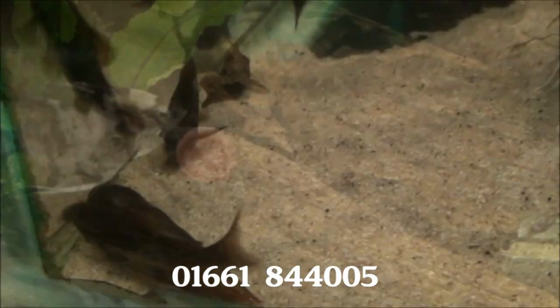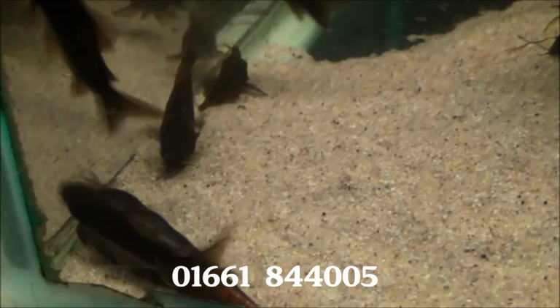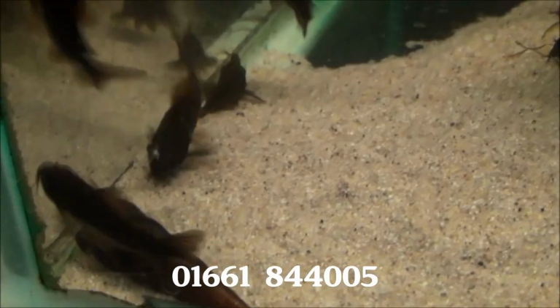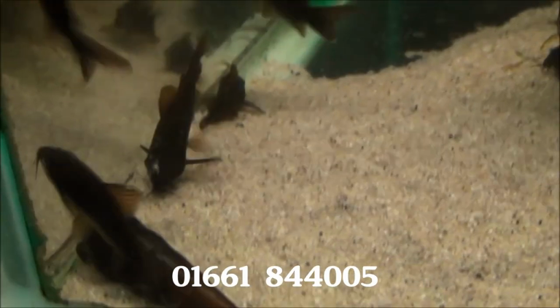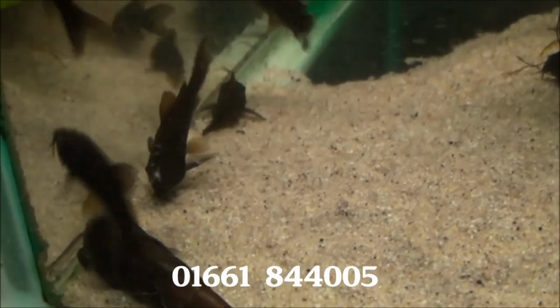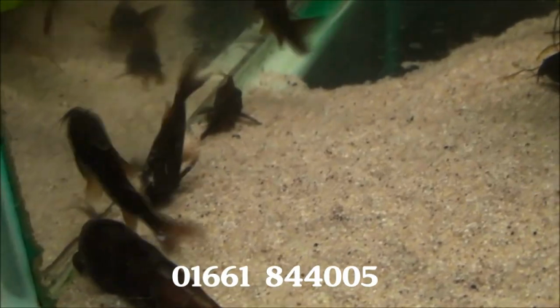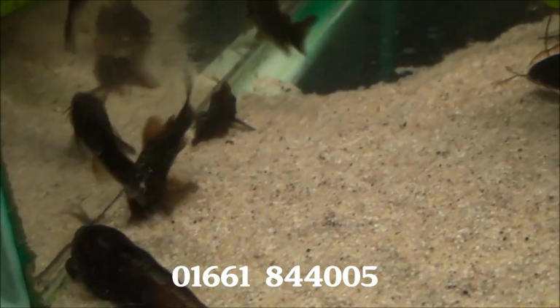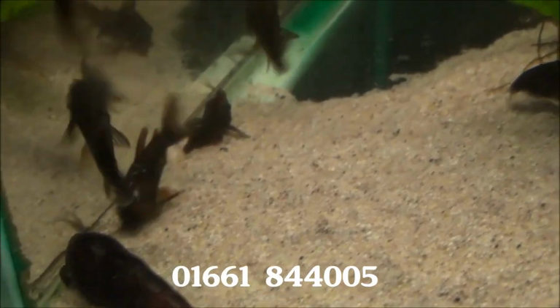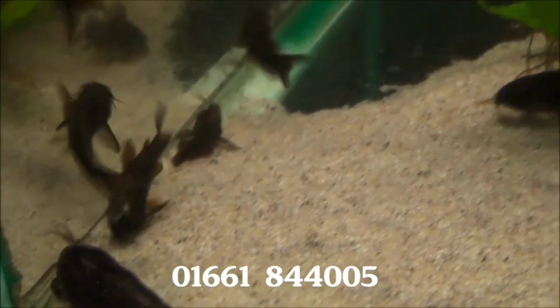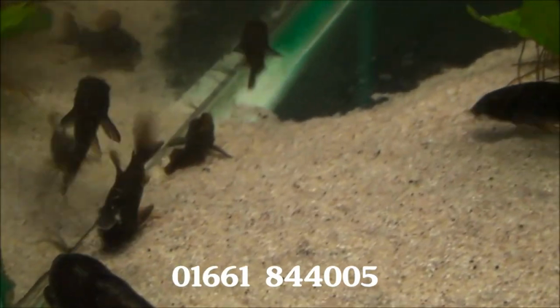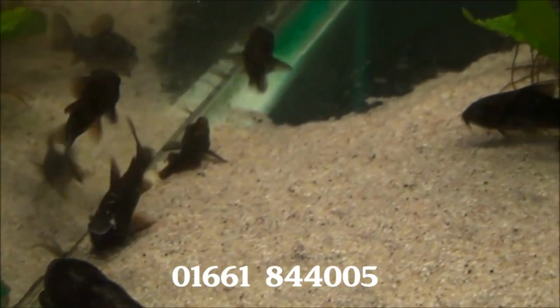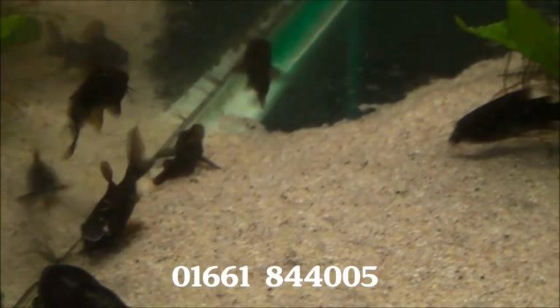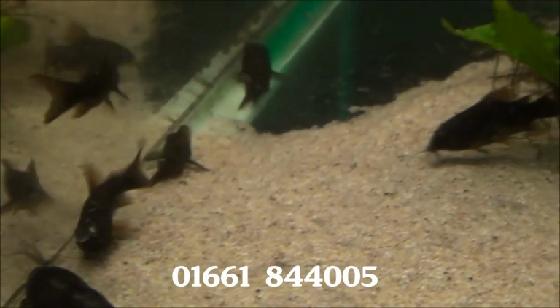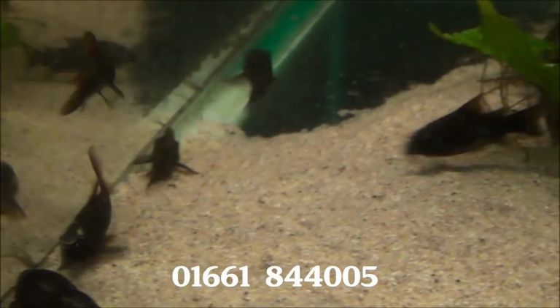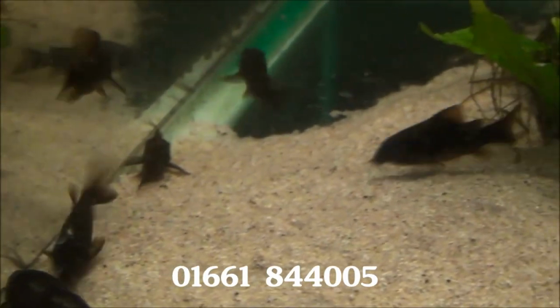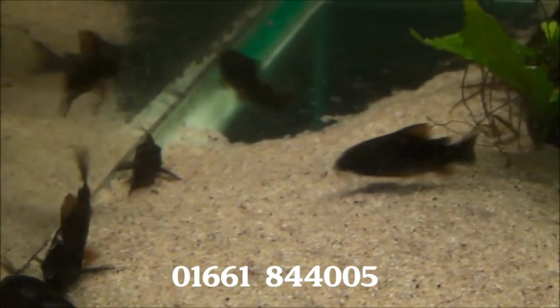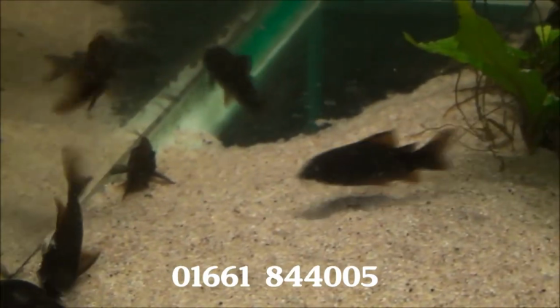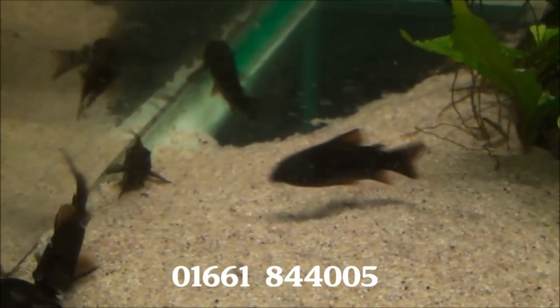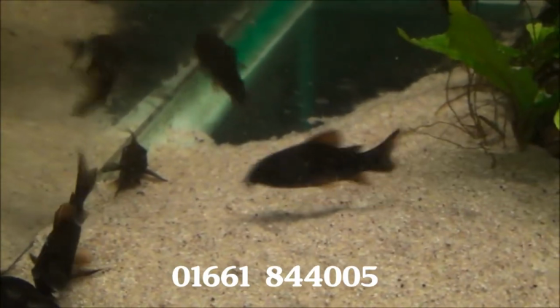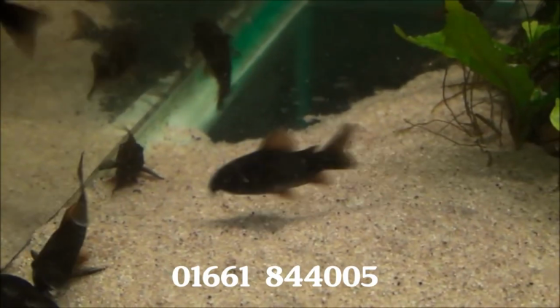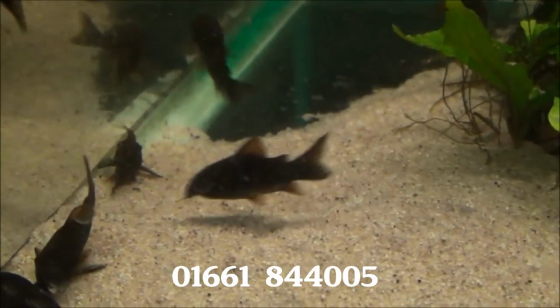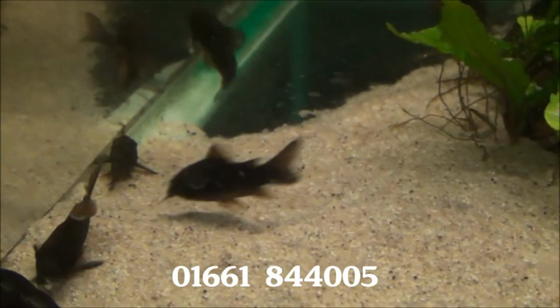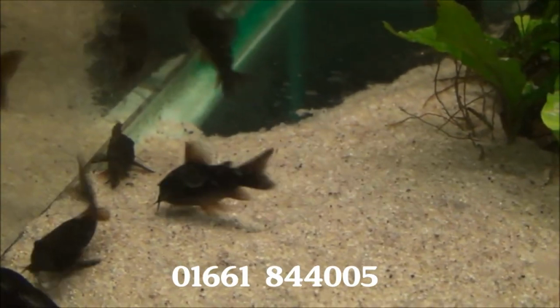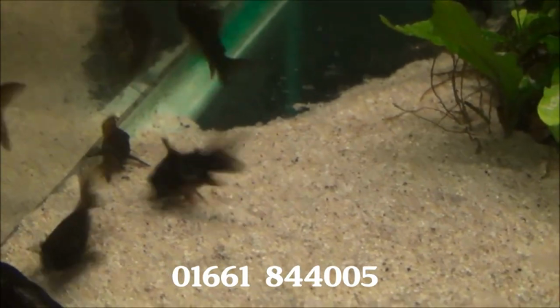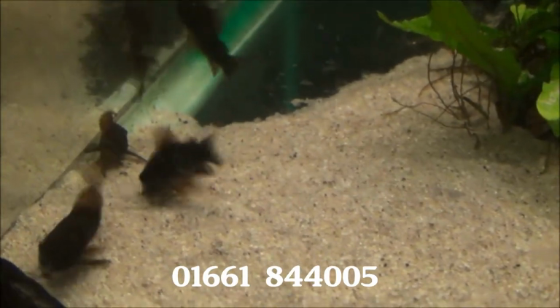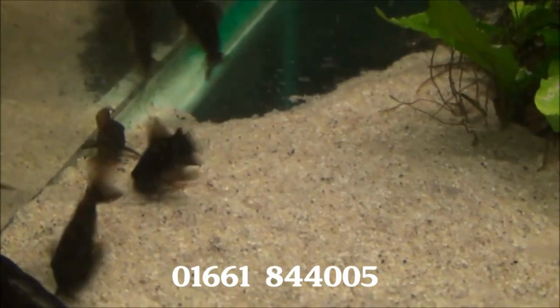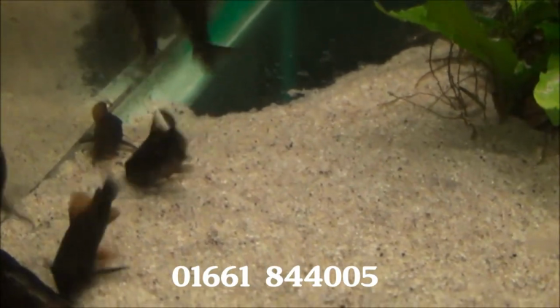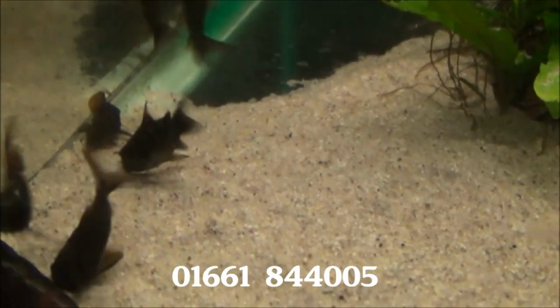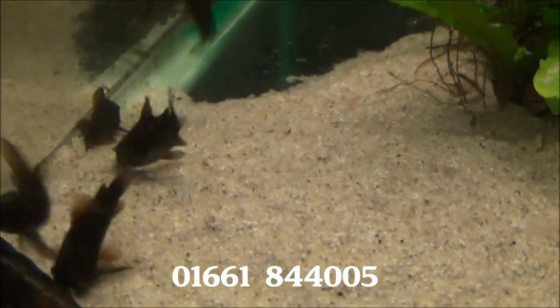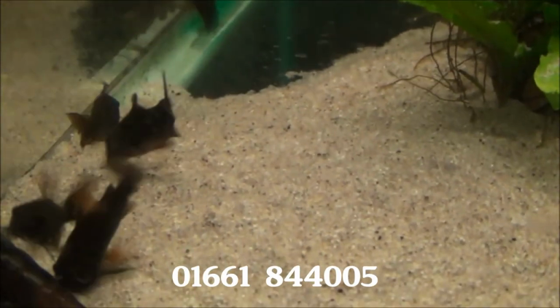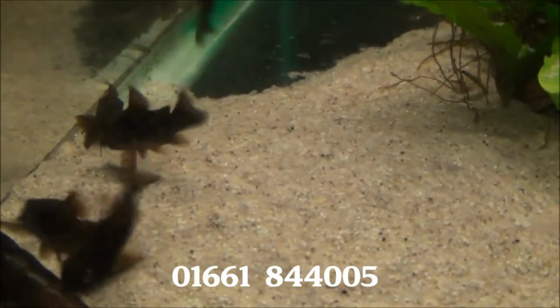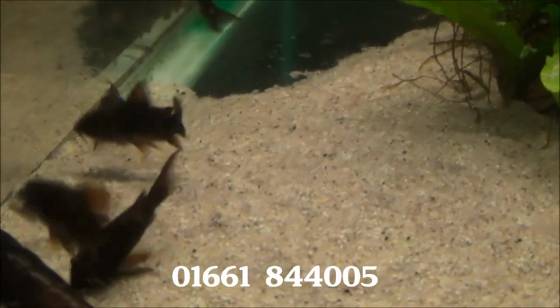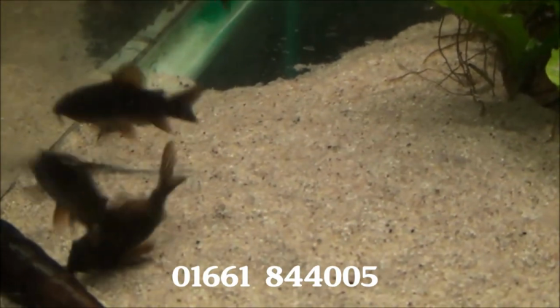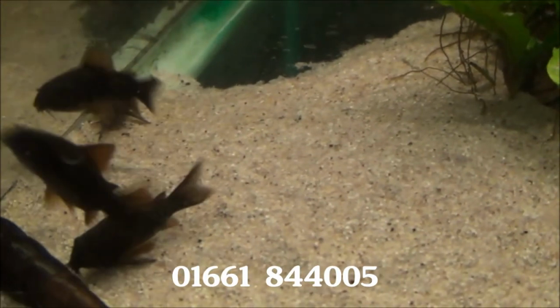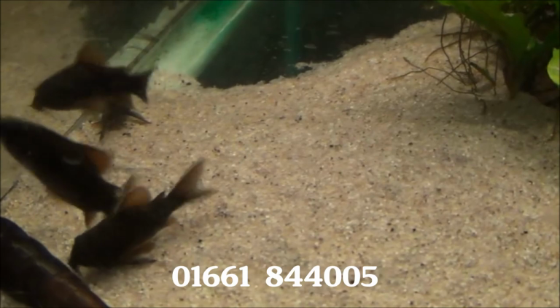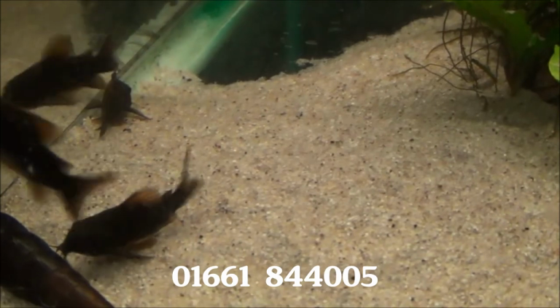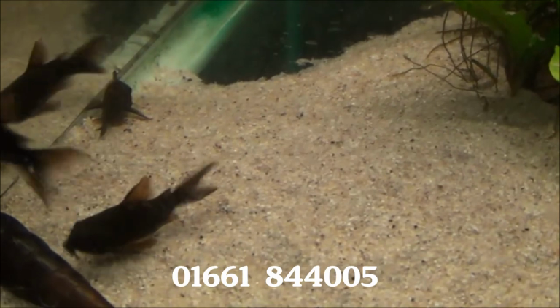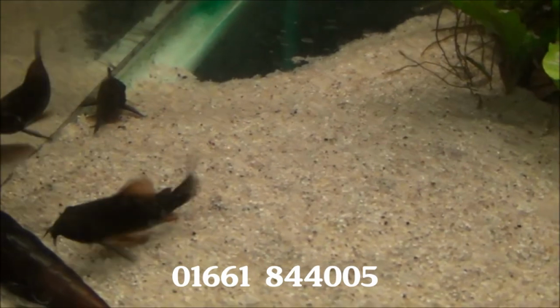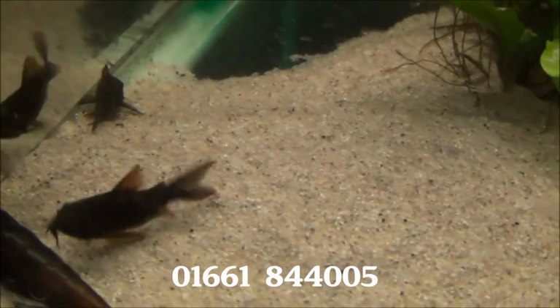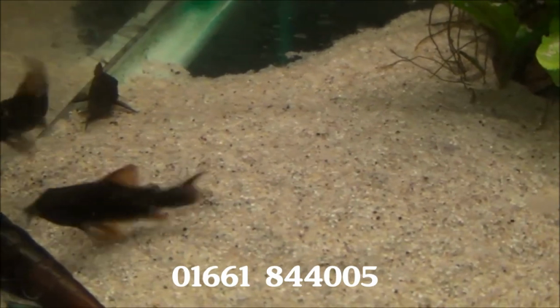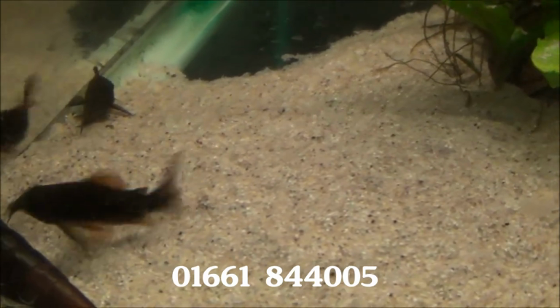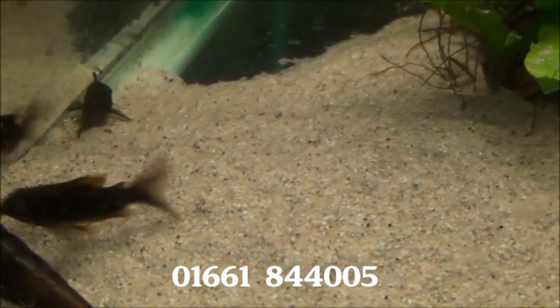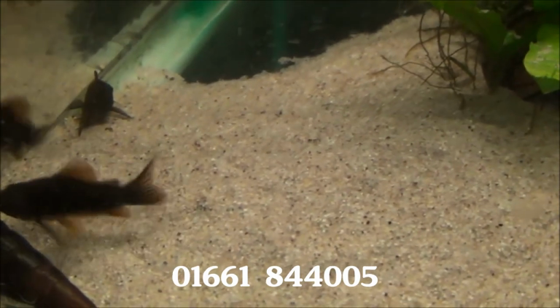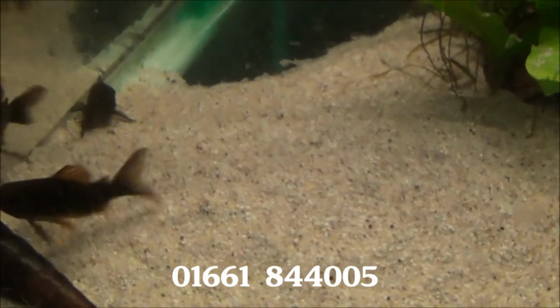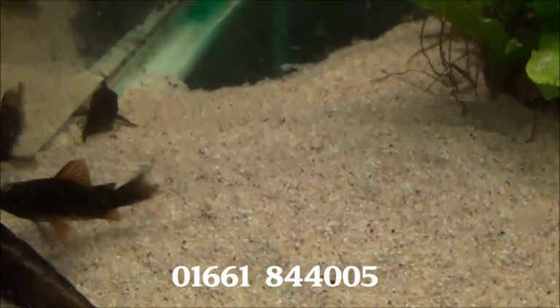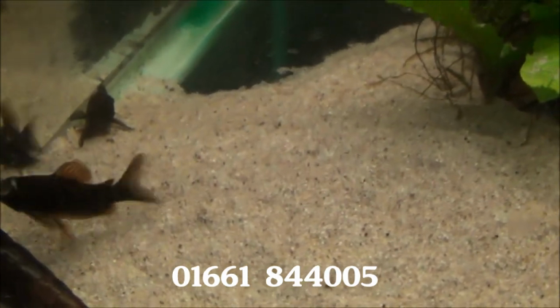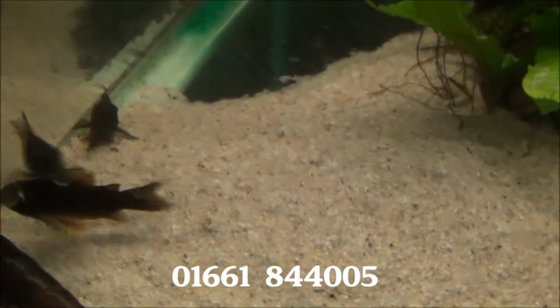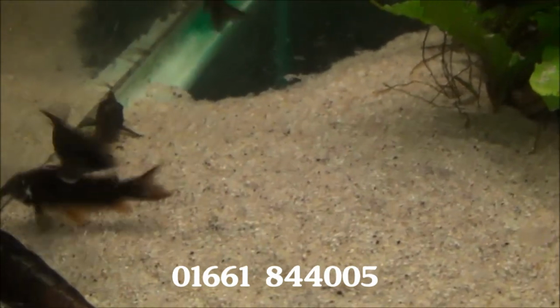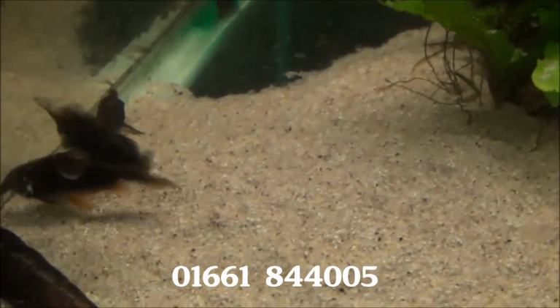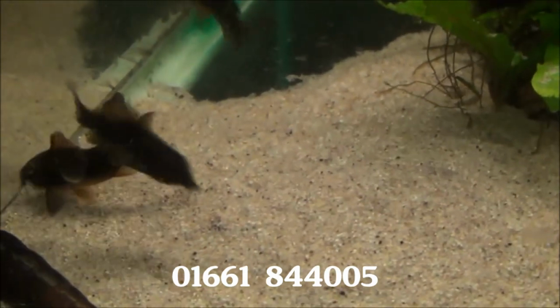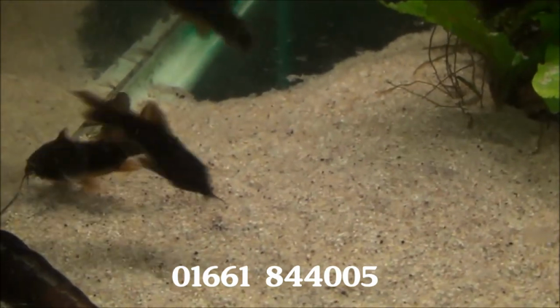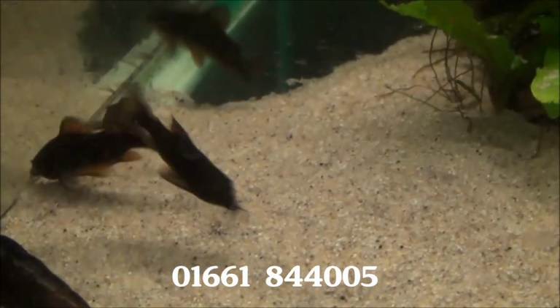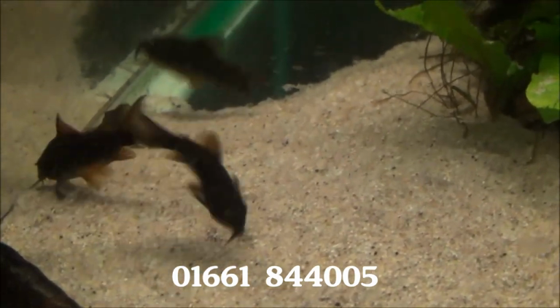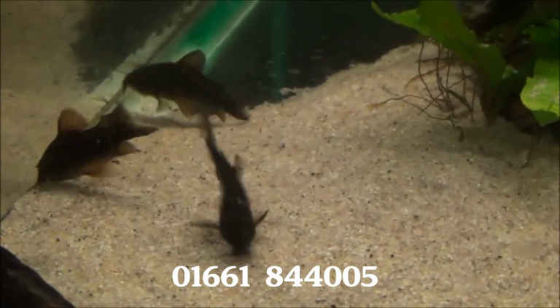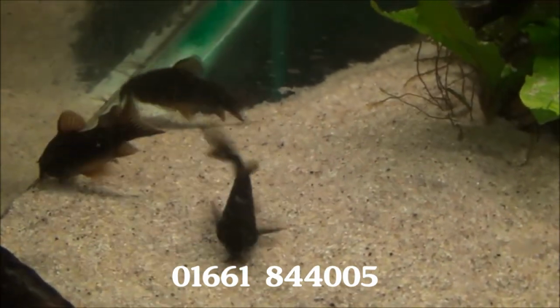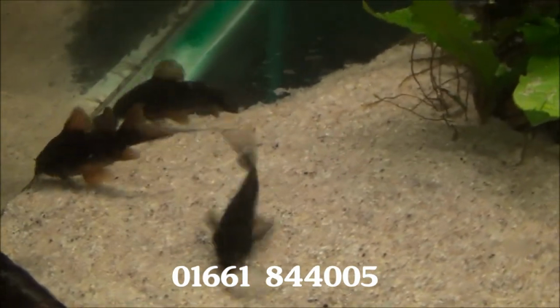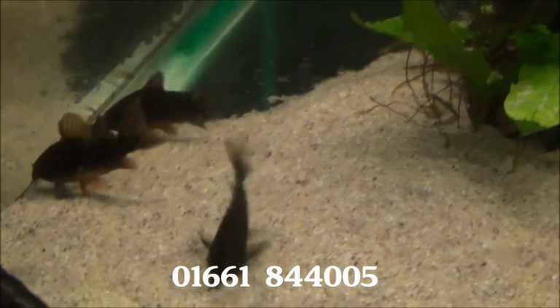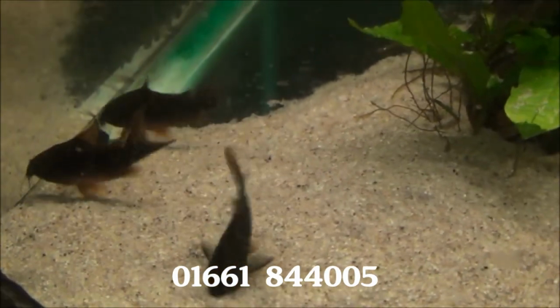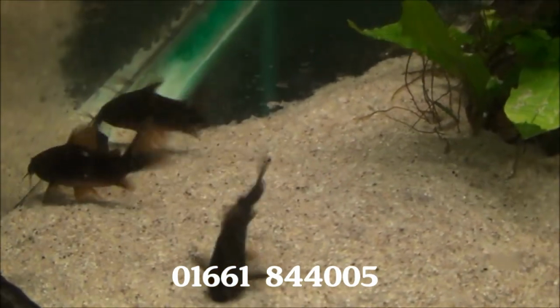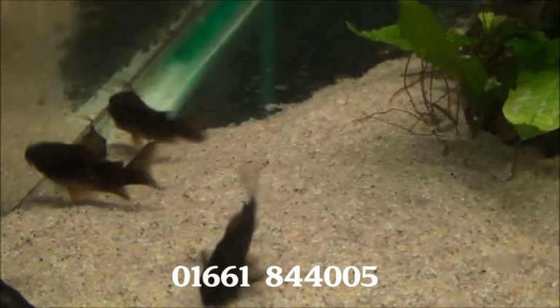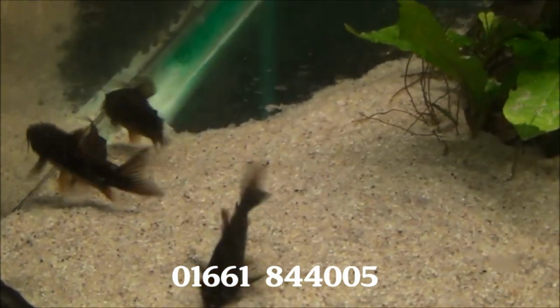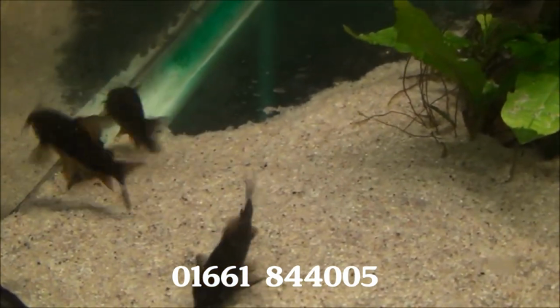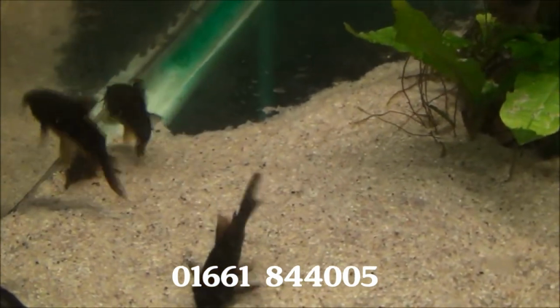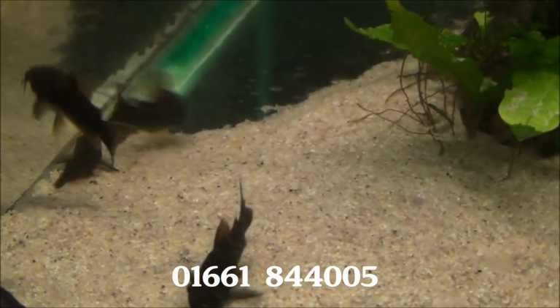Some quite large black Corydoras there — quite chunky fish. They are £6.99 each or three for £18.